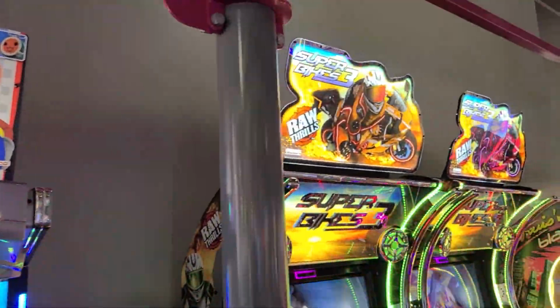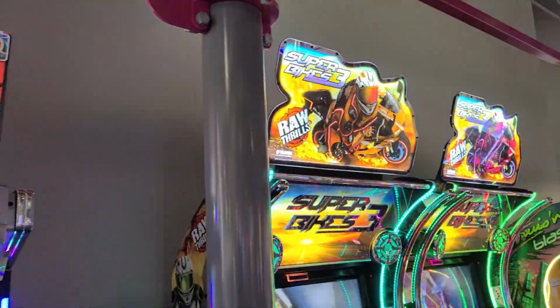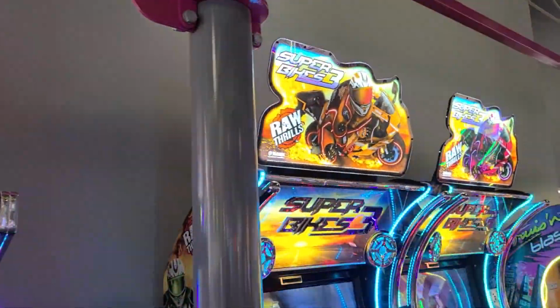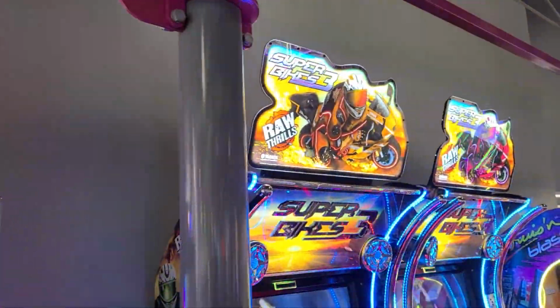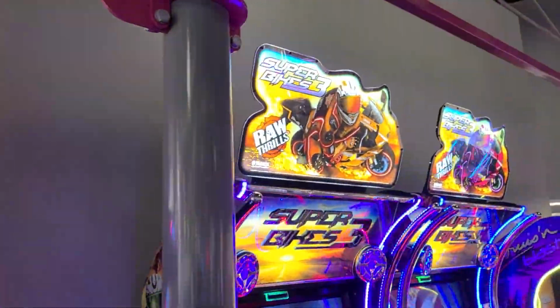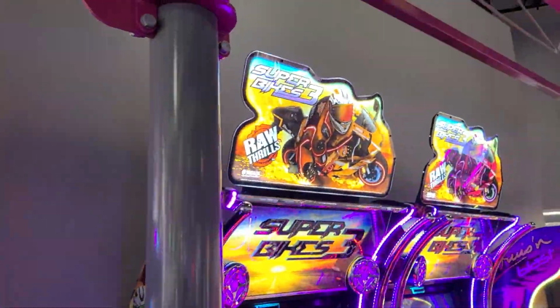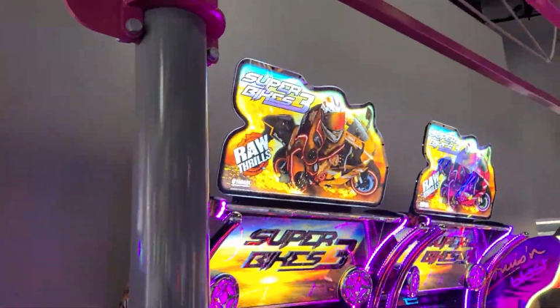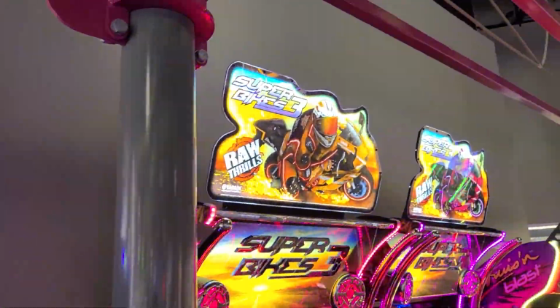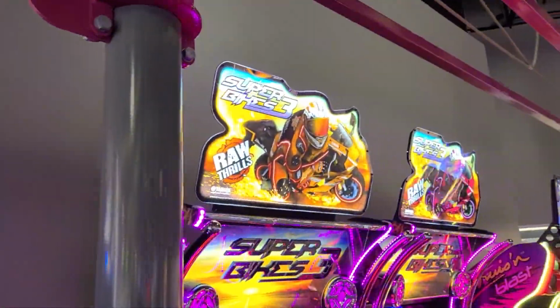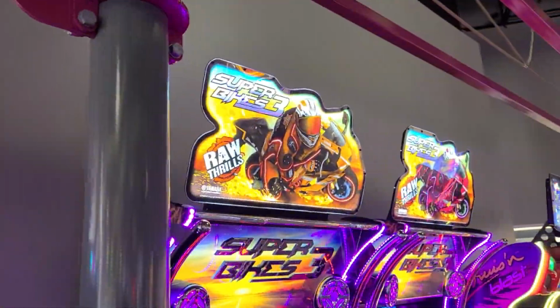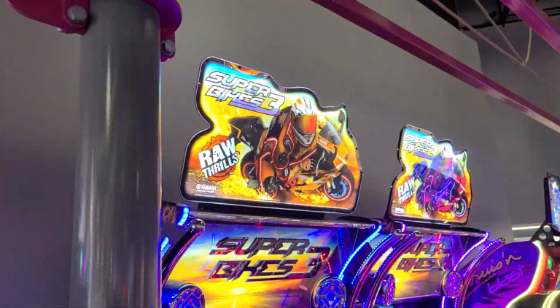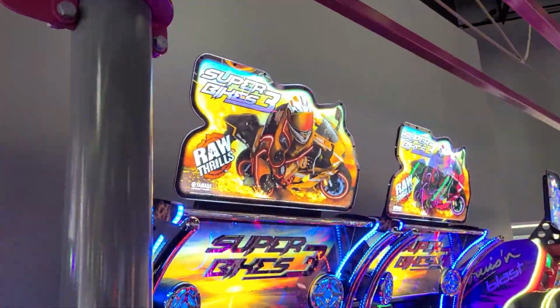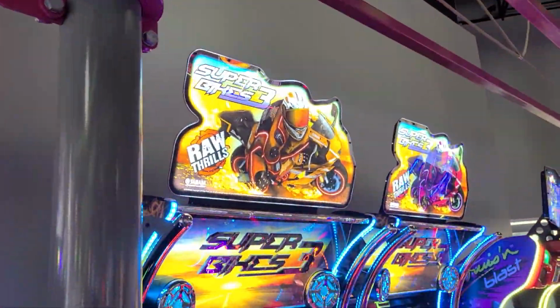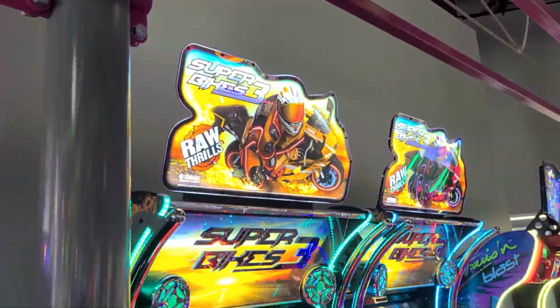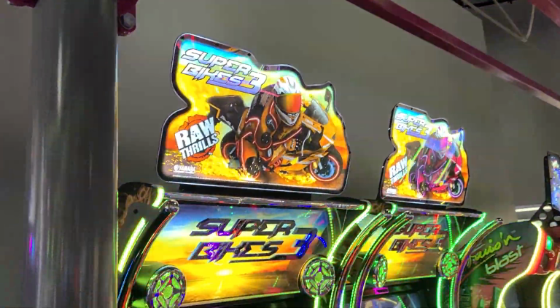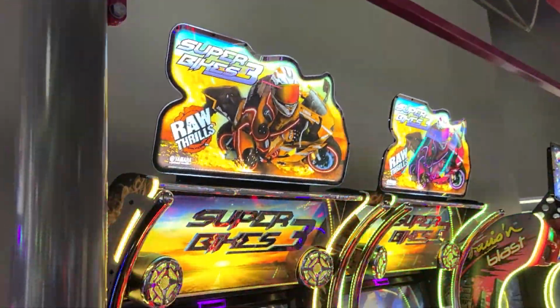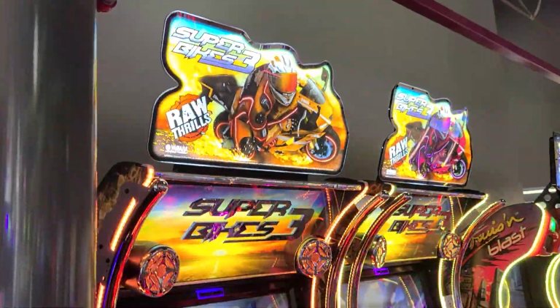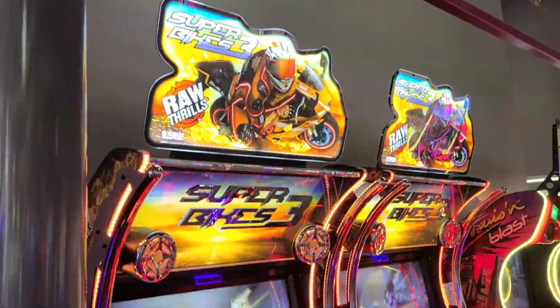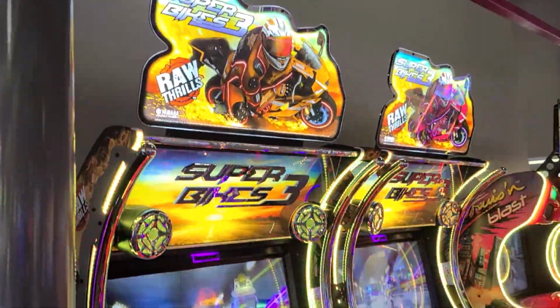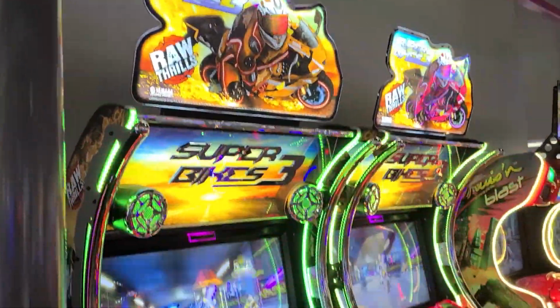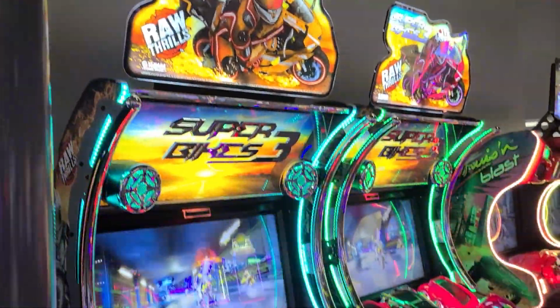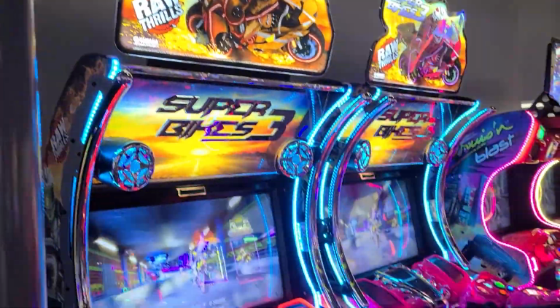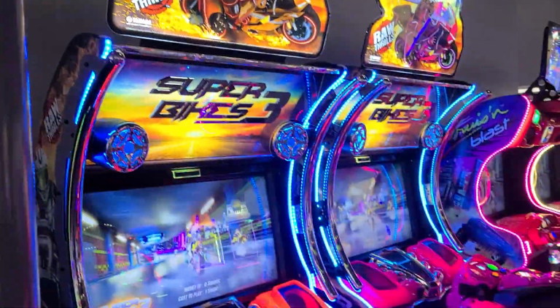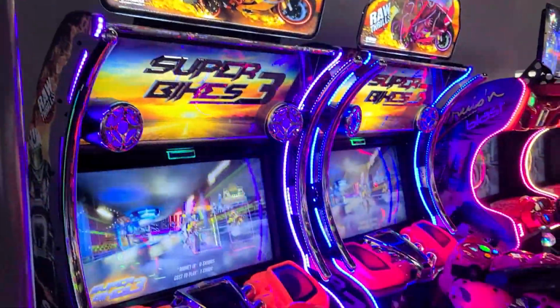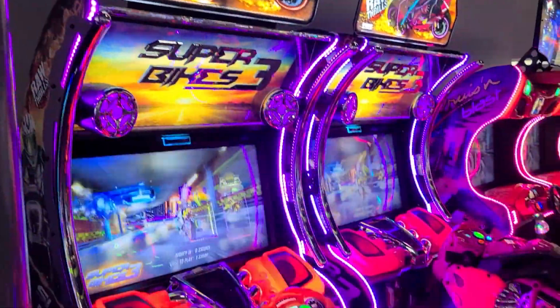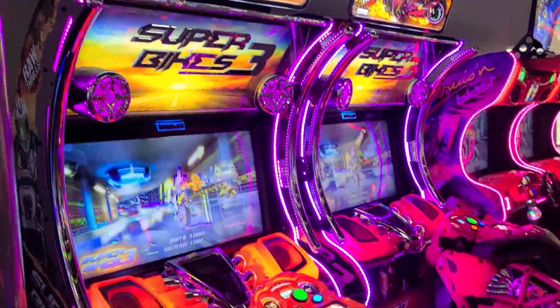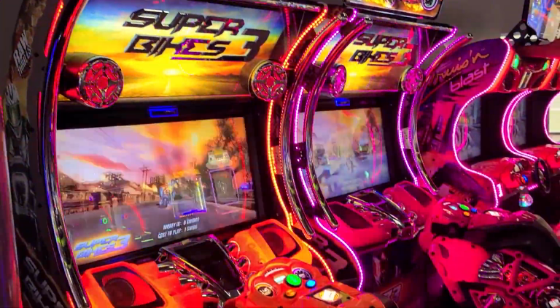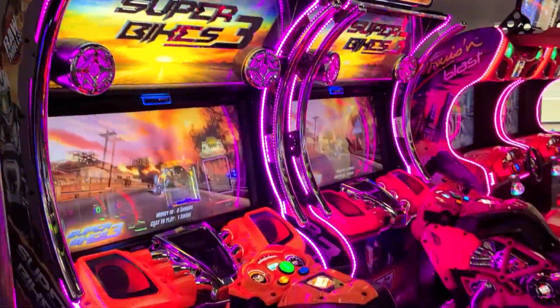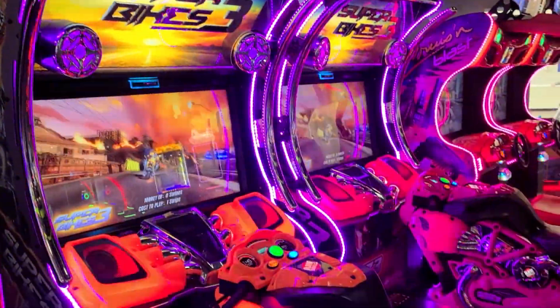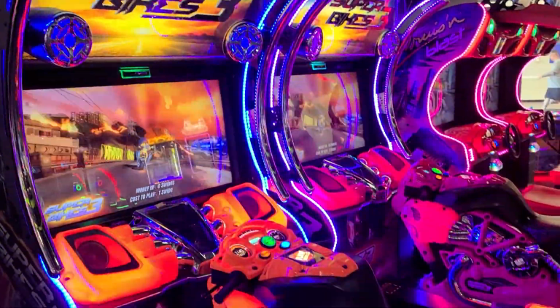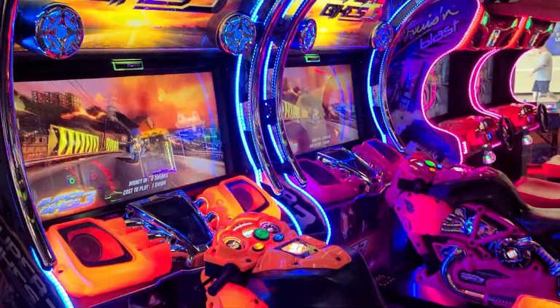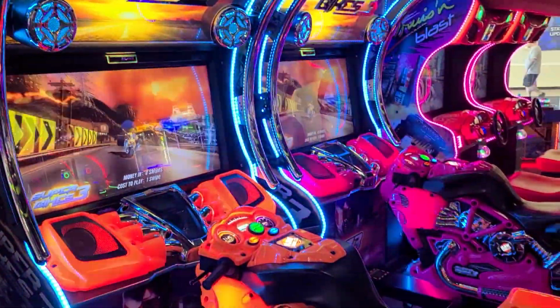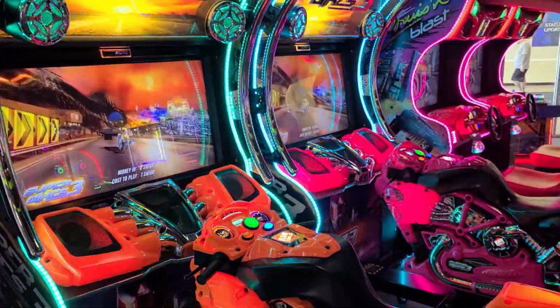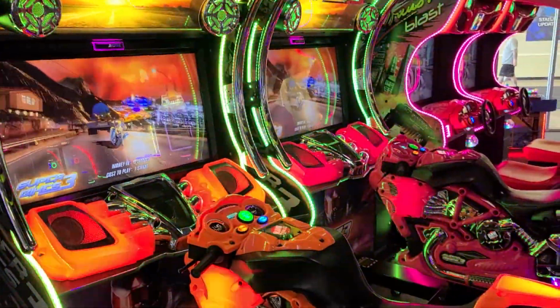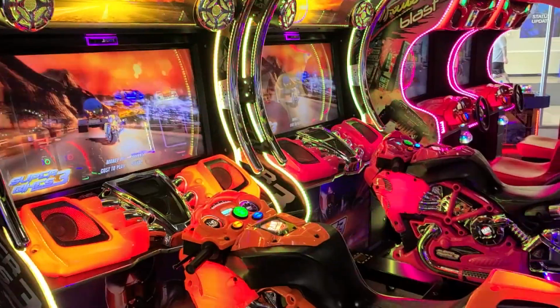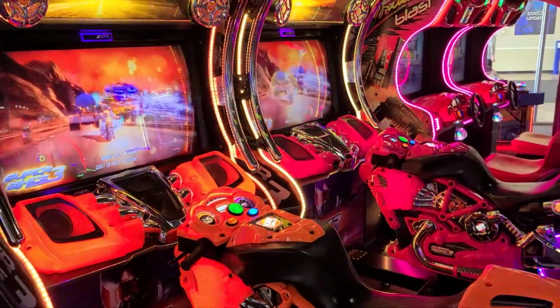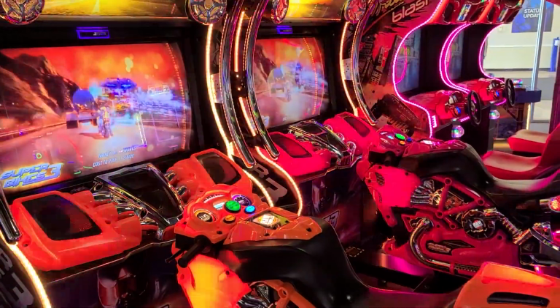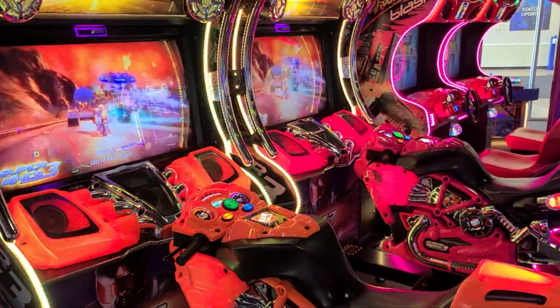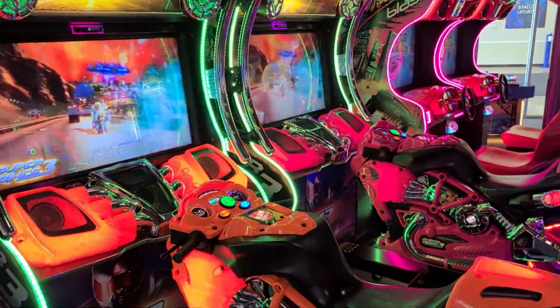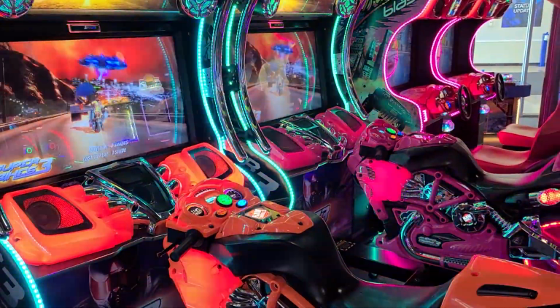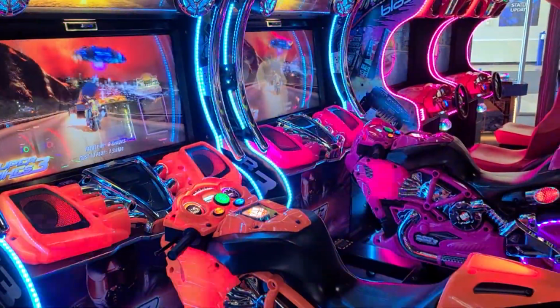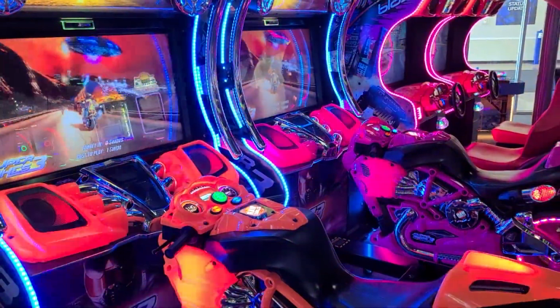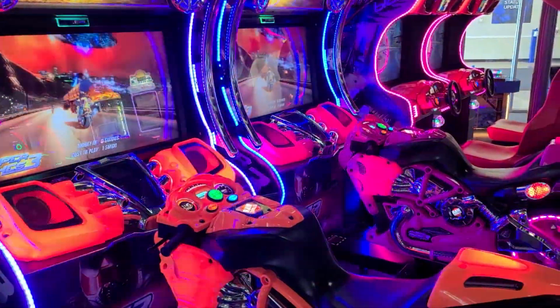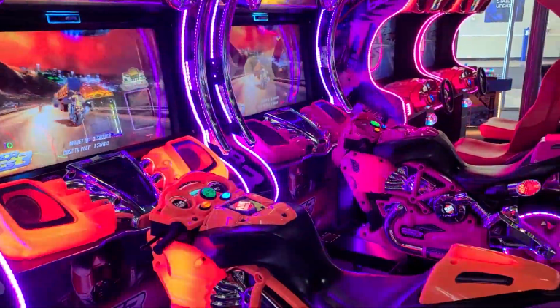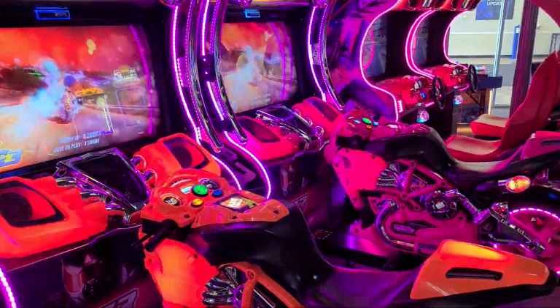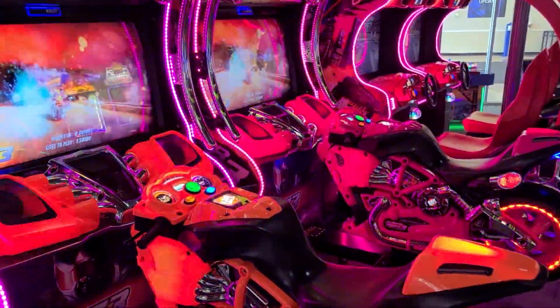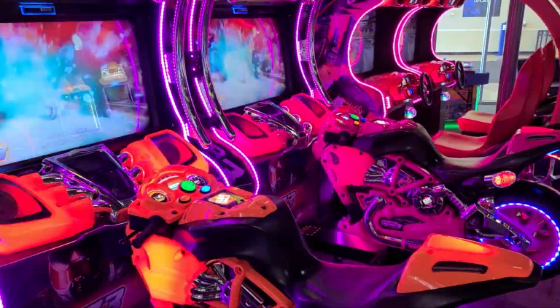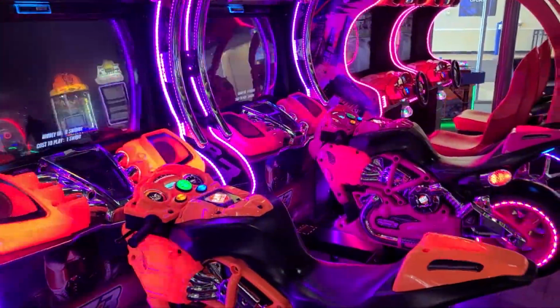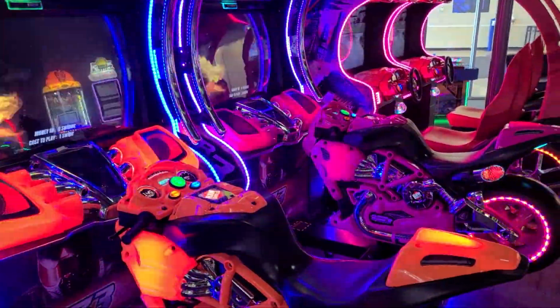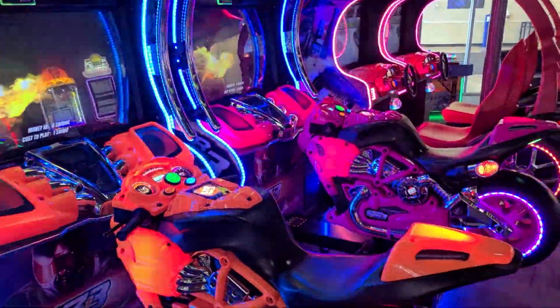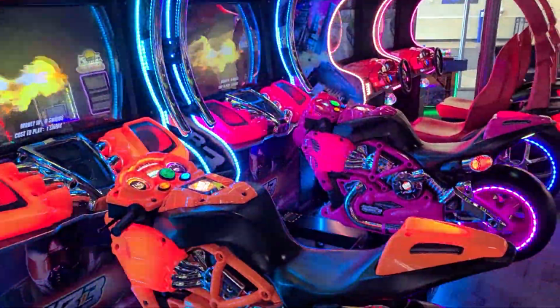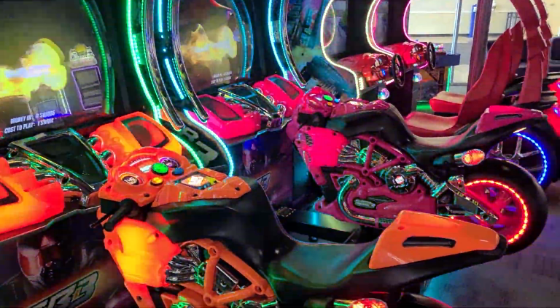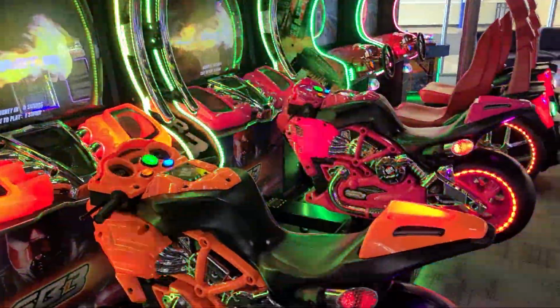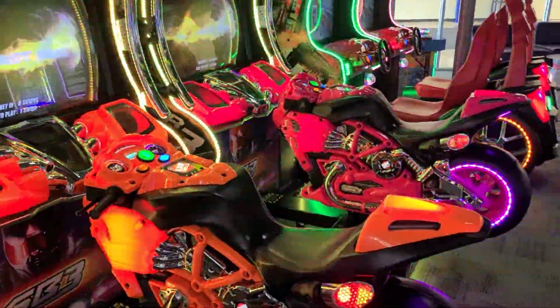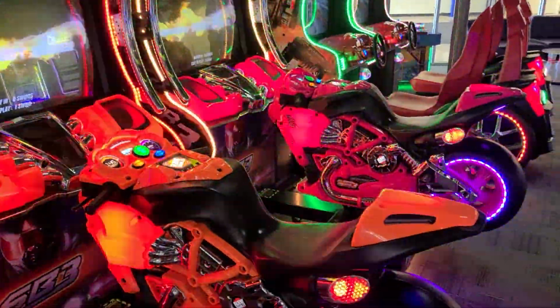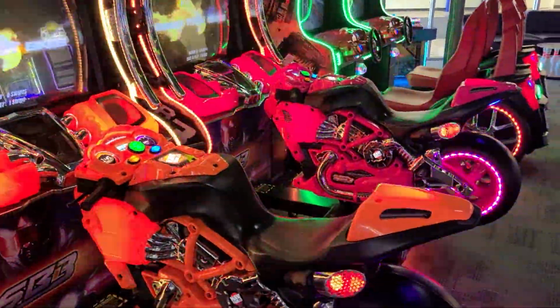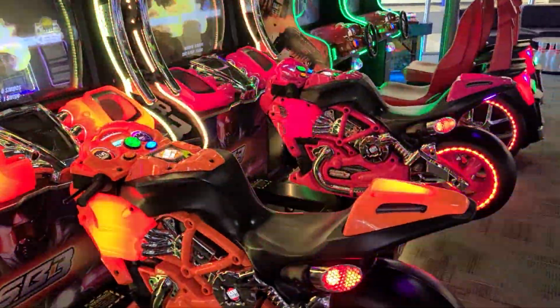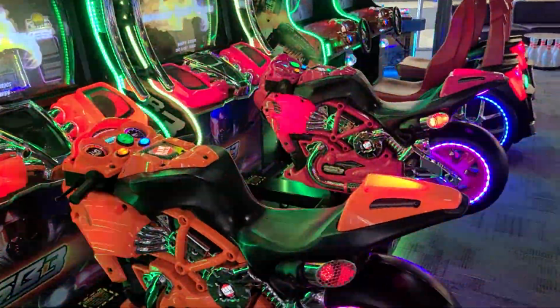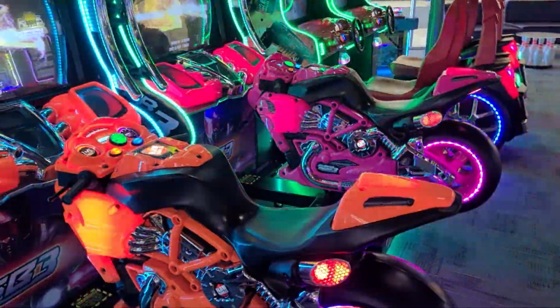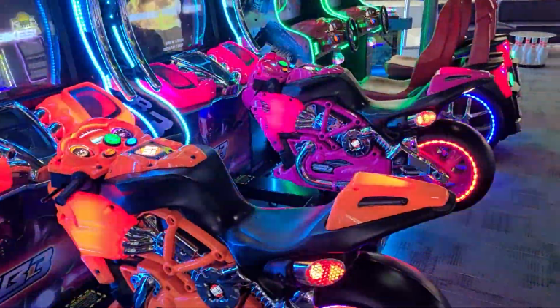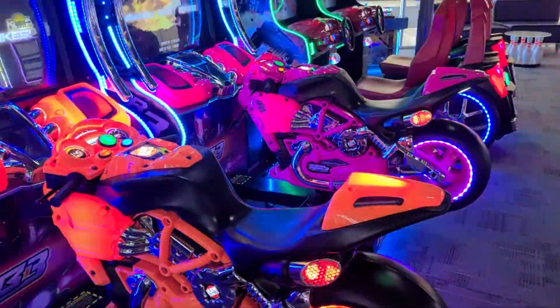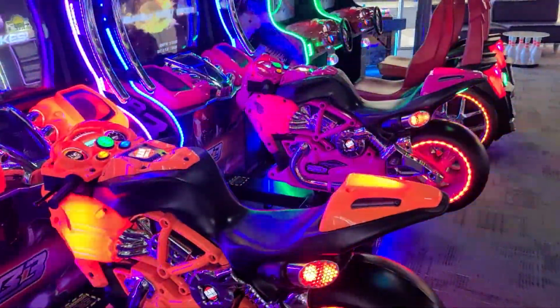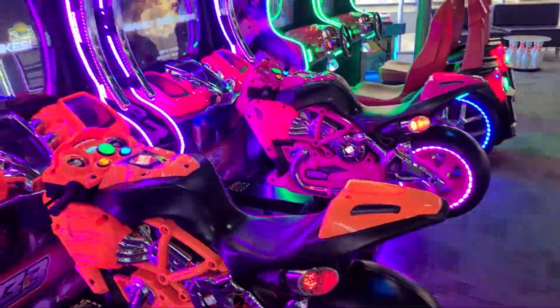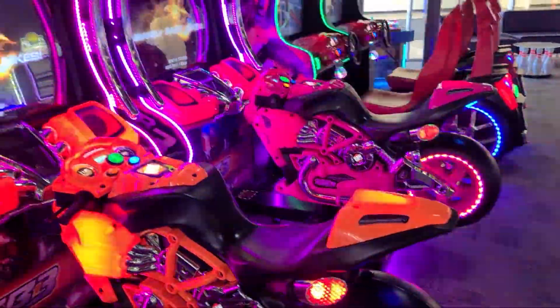Super Bikes 3. This is a Raw Thrills release.